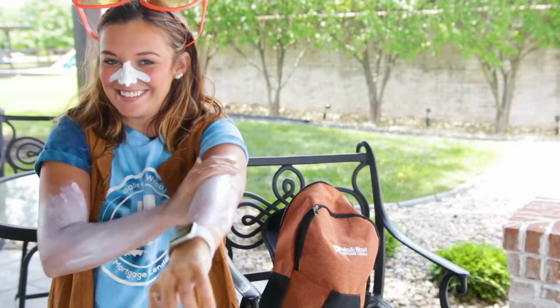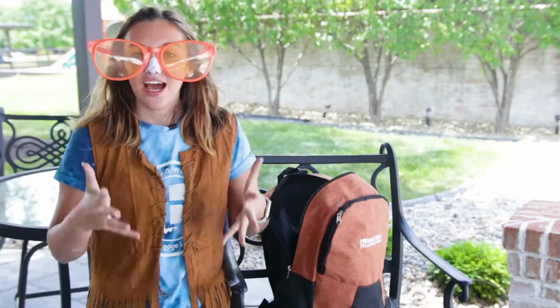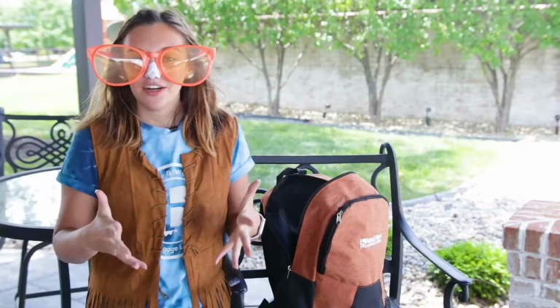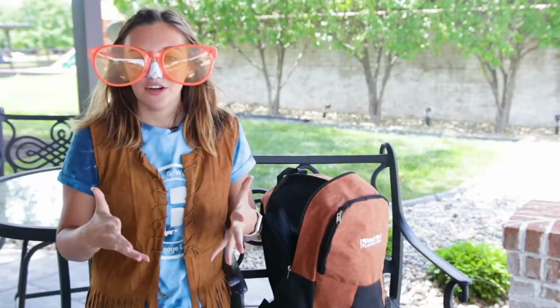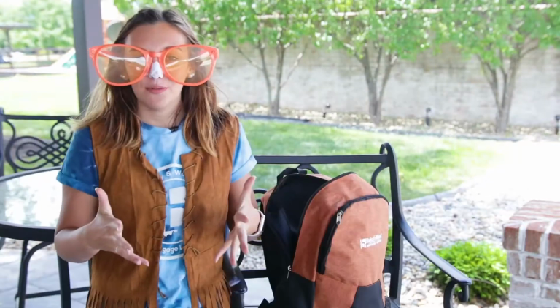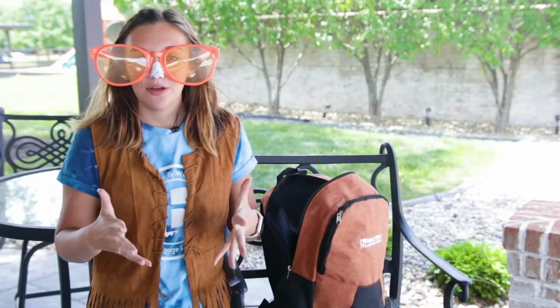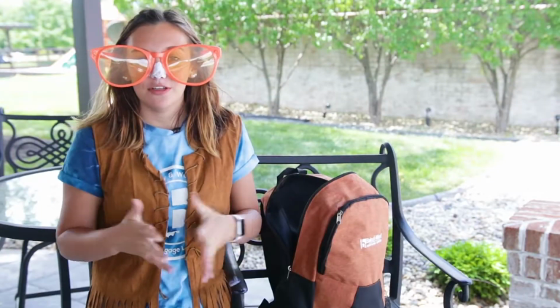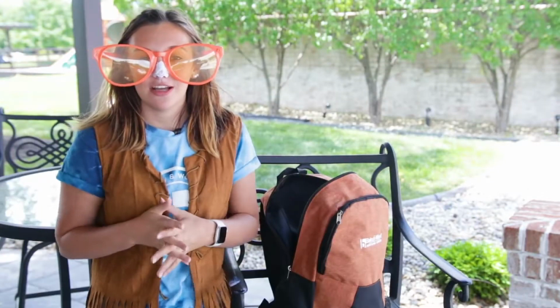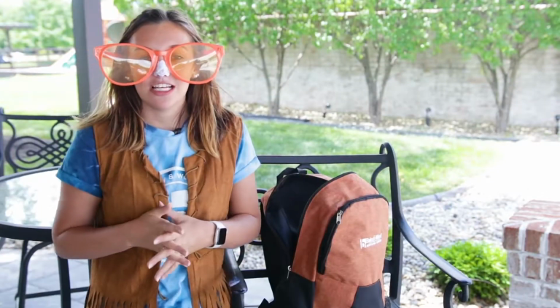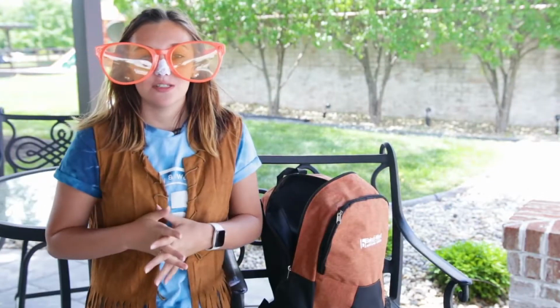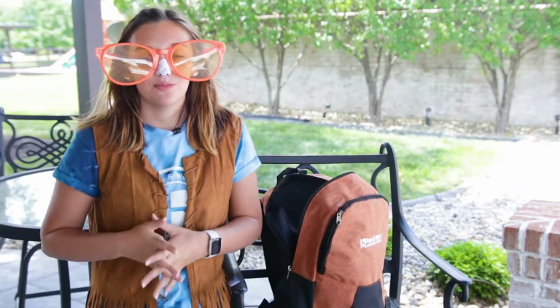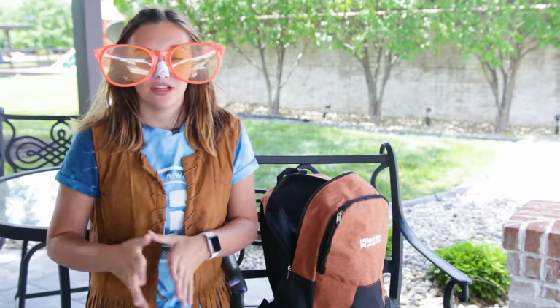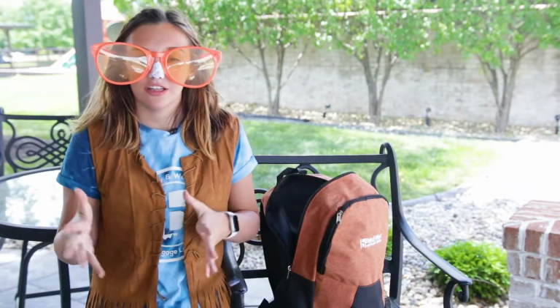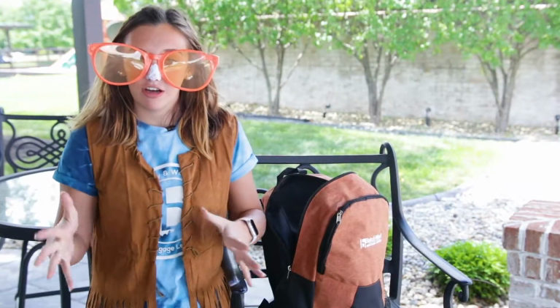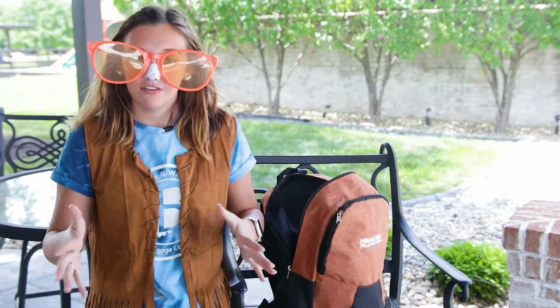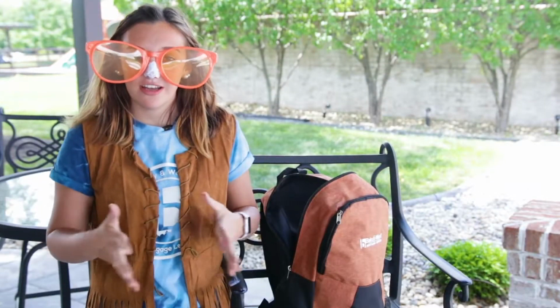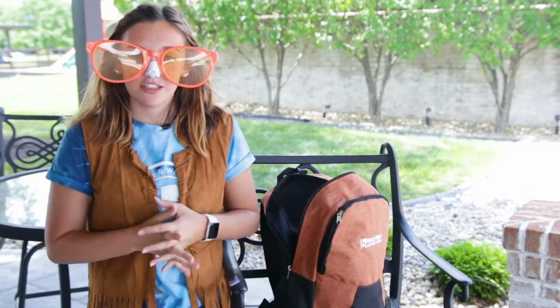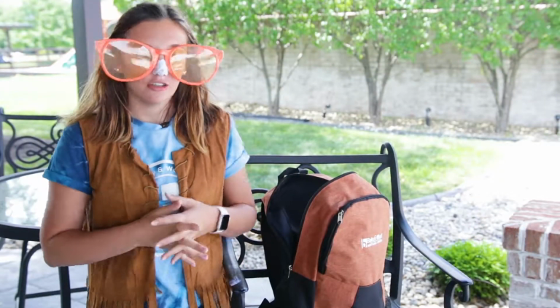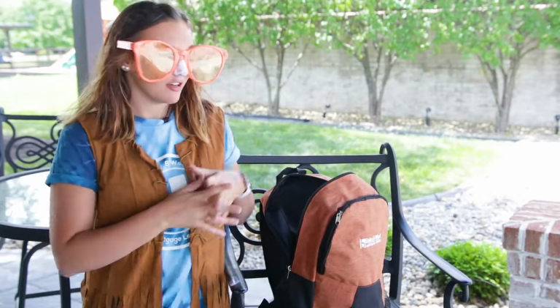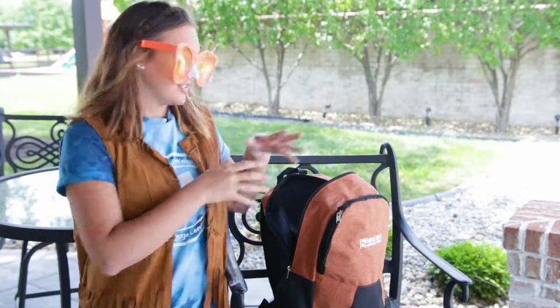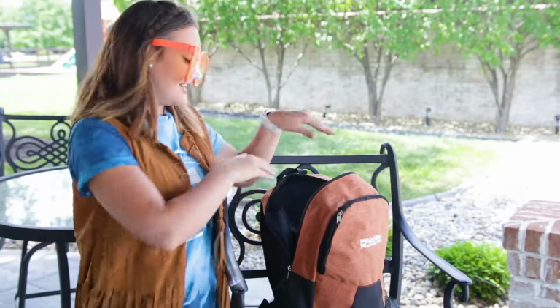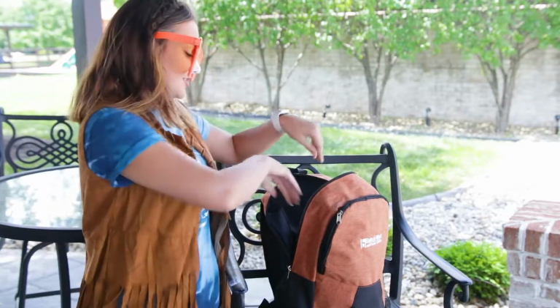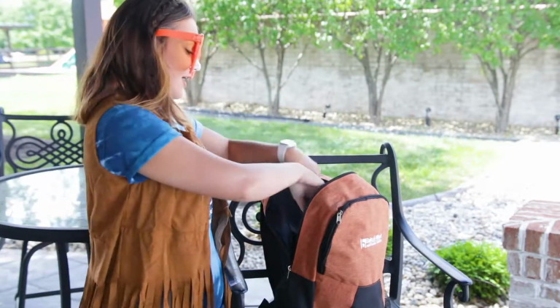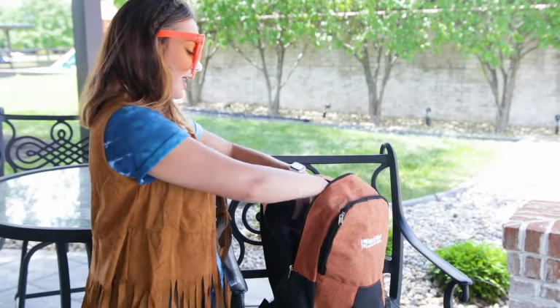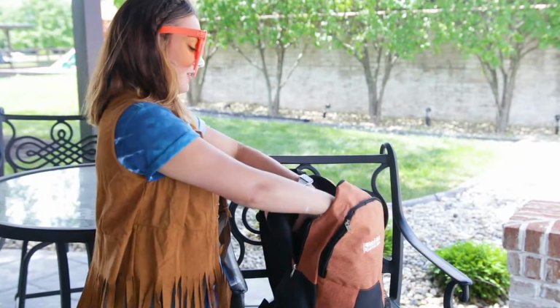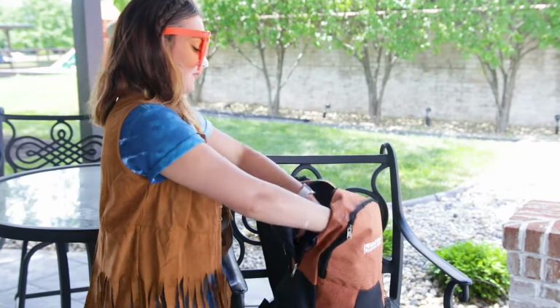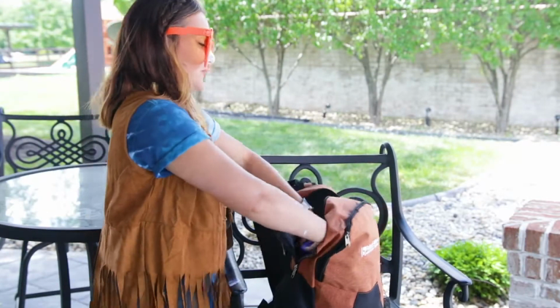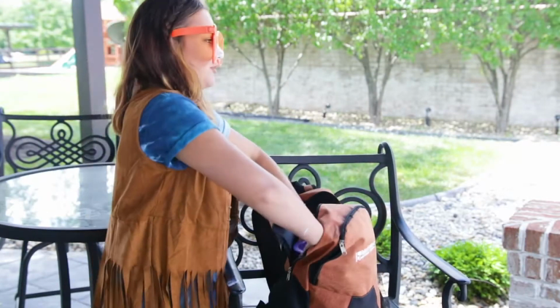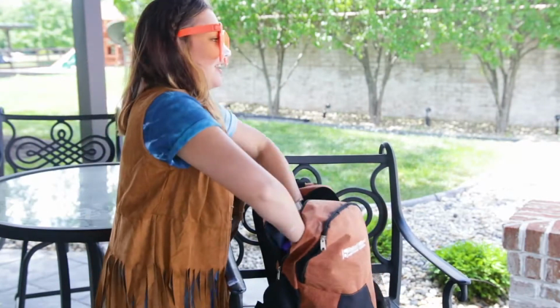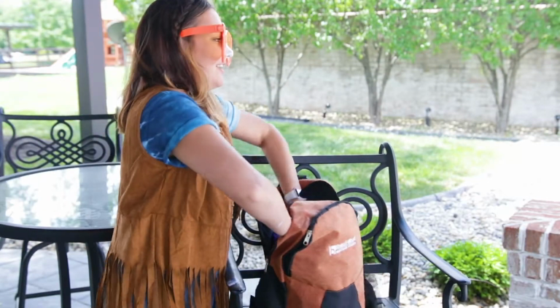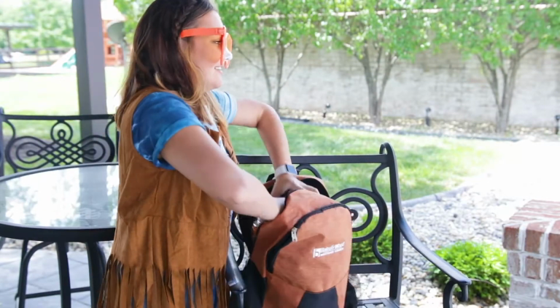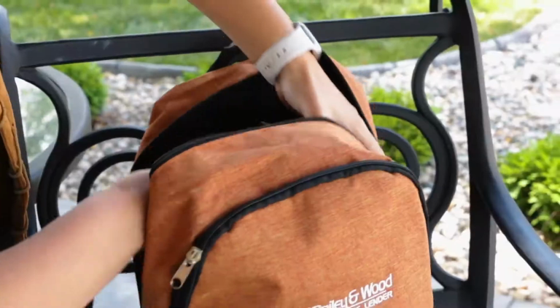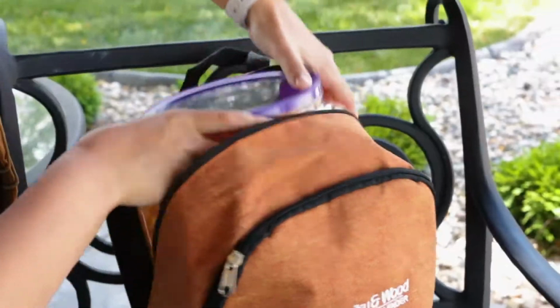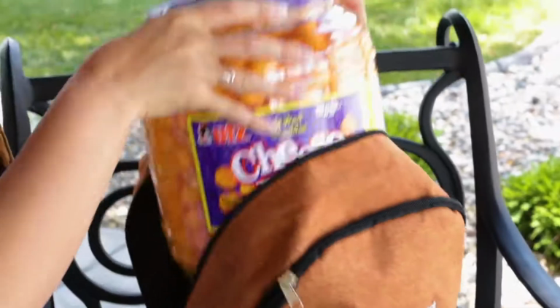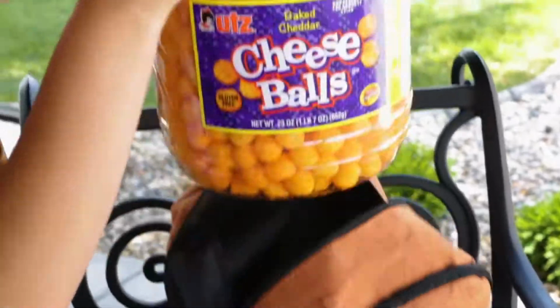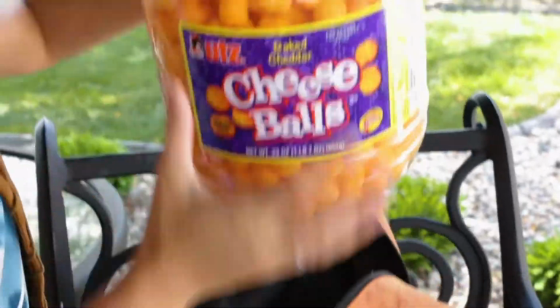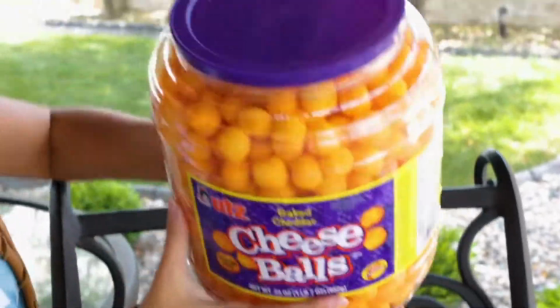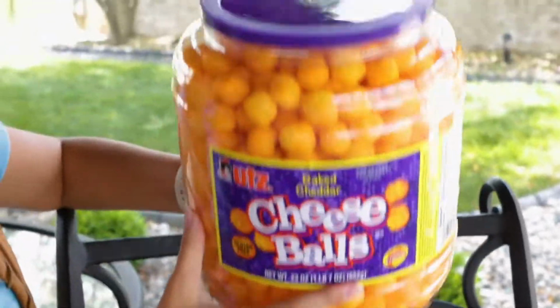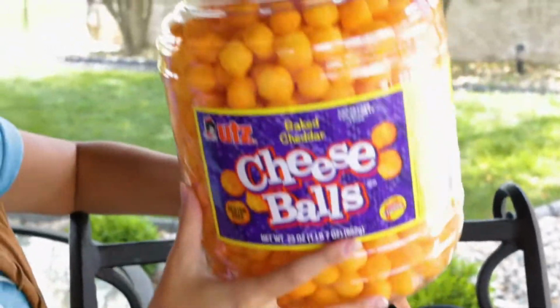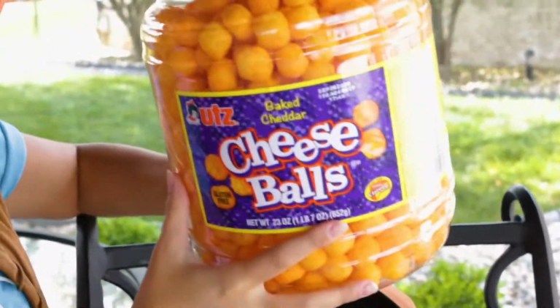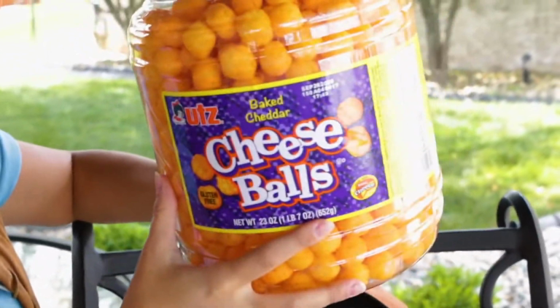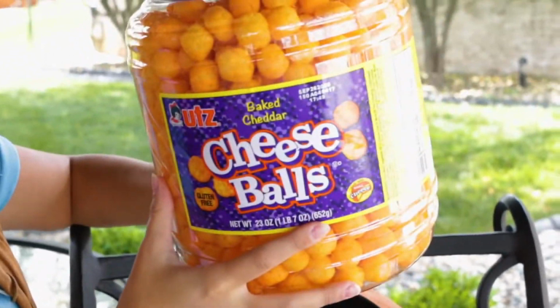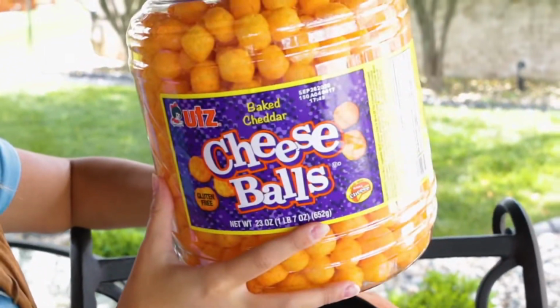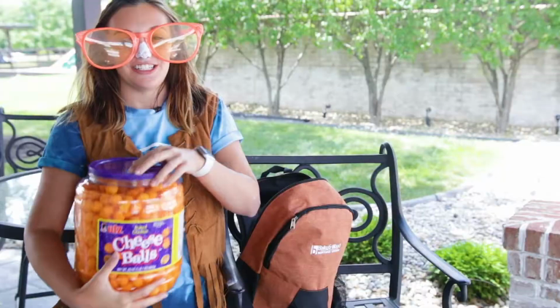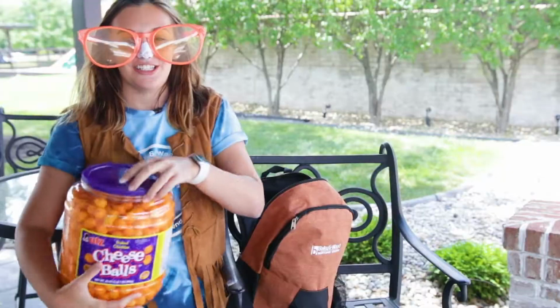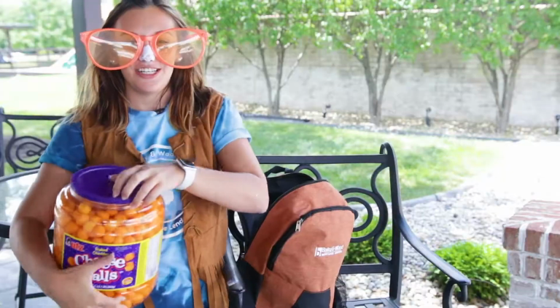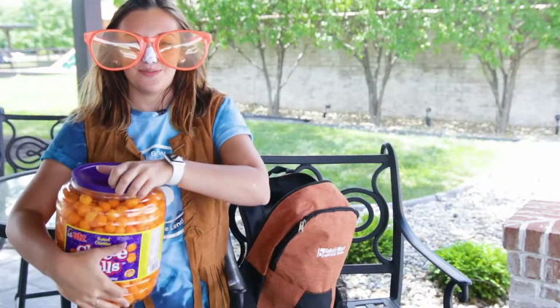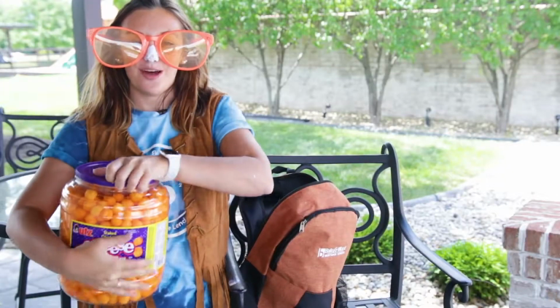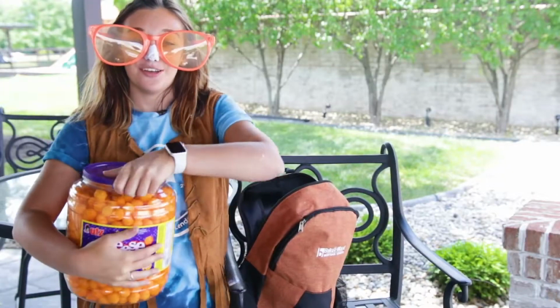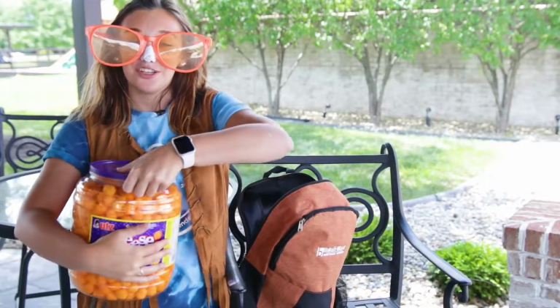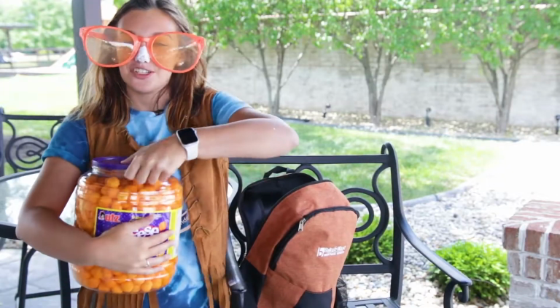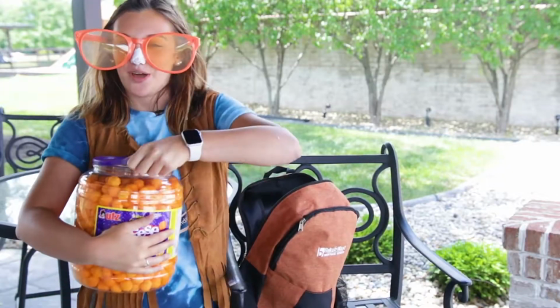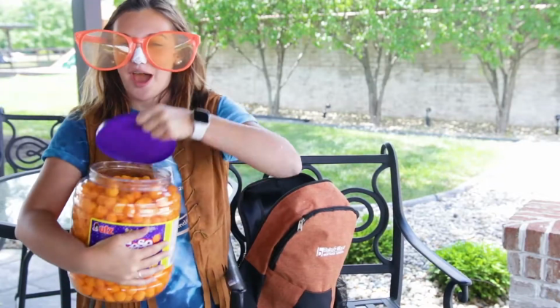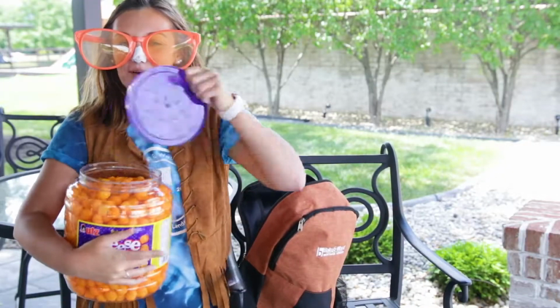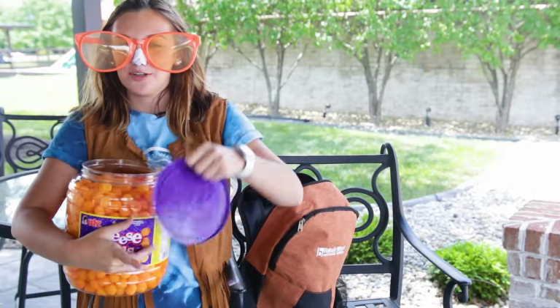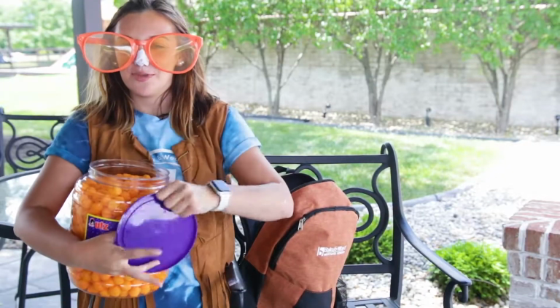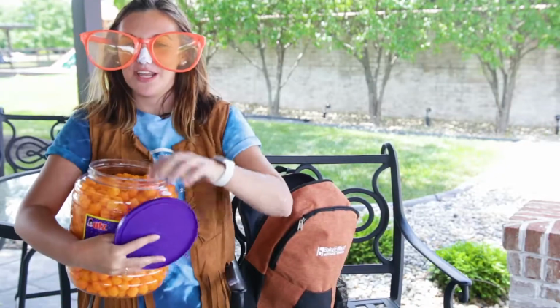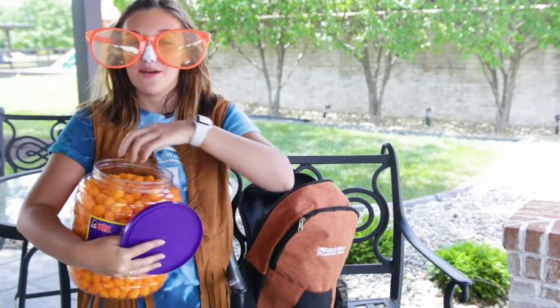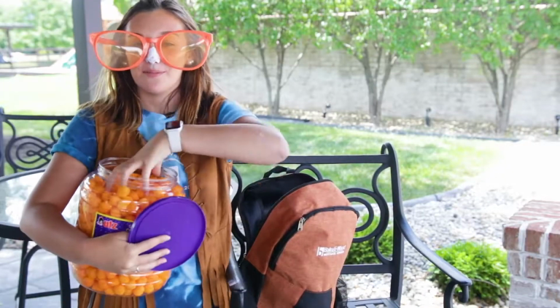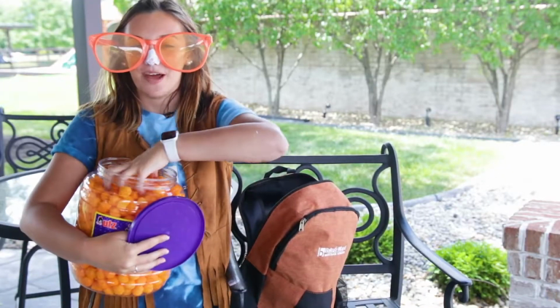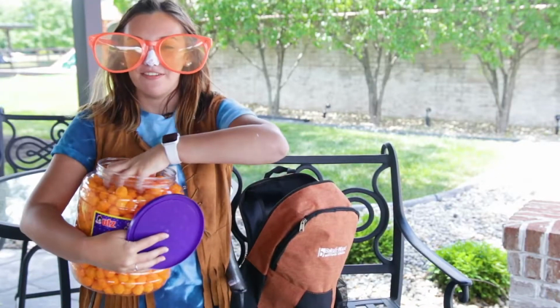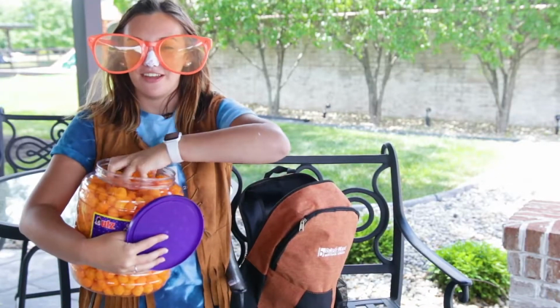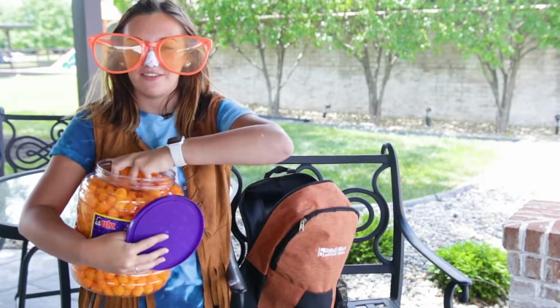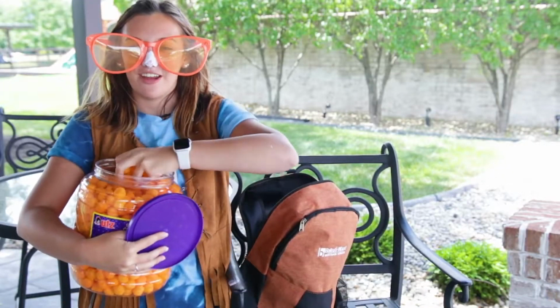The golf outing is a long day, so I love to bring snacks. Cheese balls just happen to be my favorite.